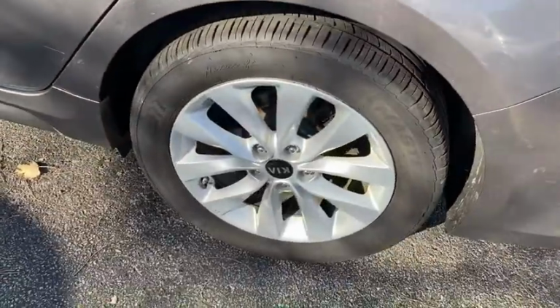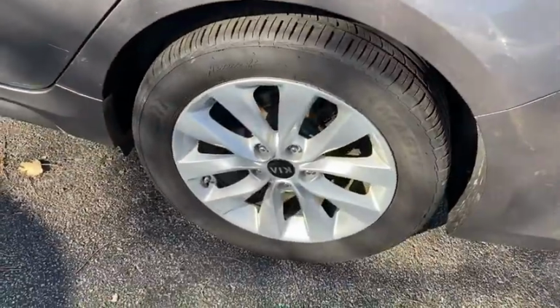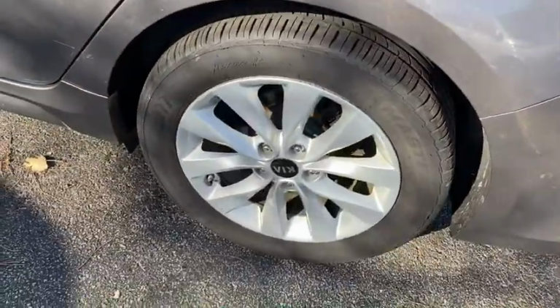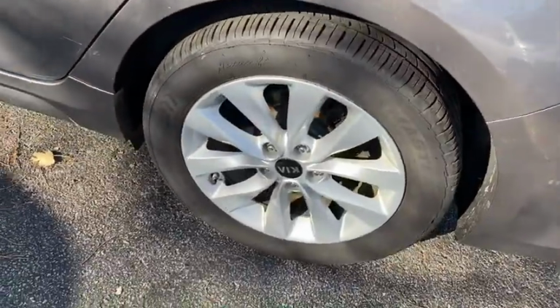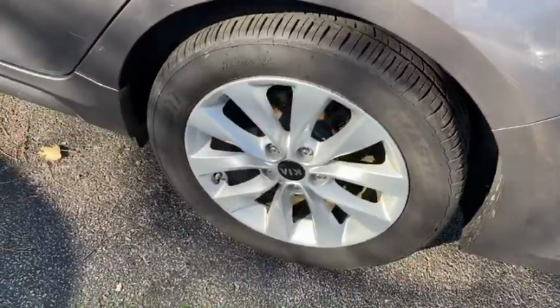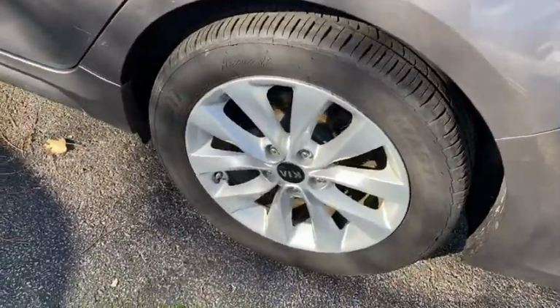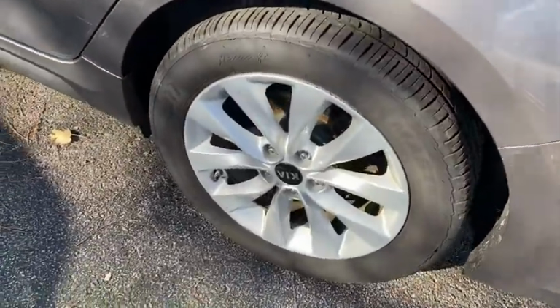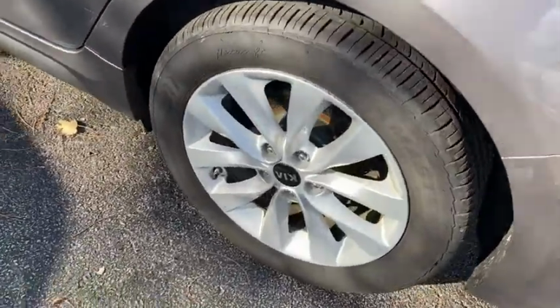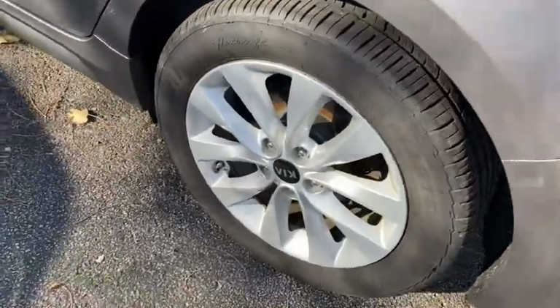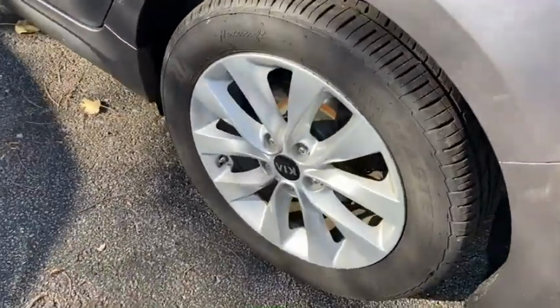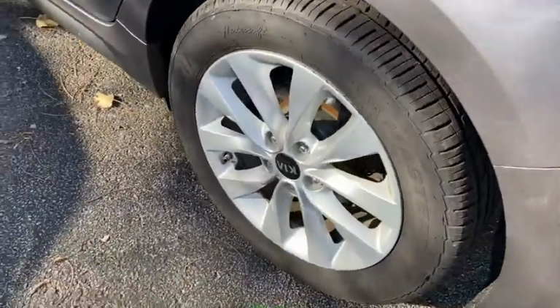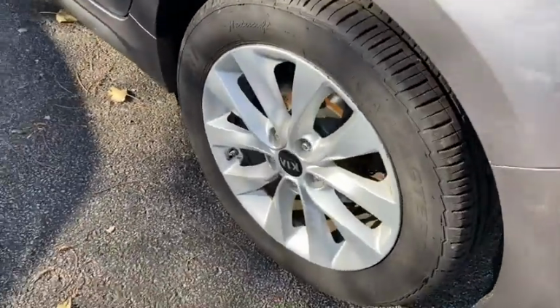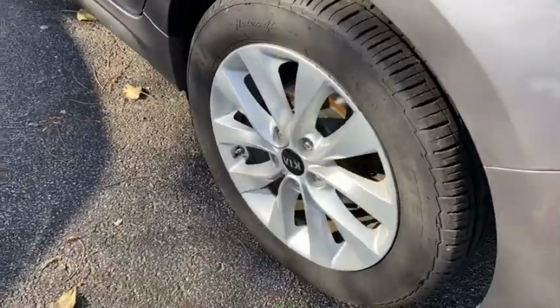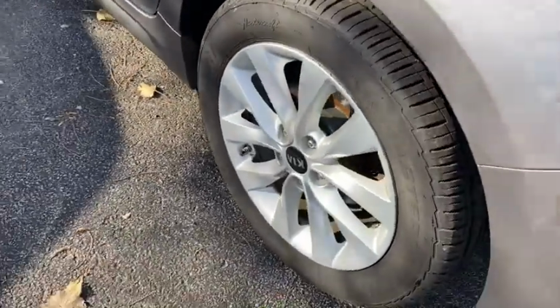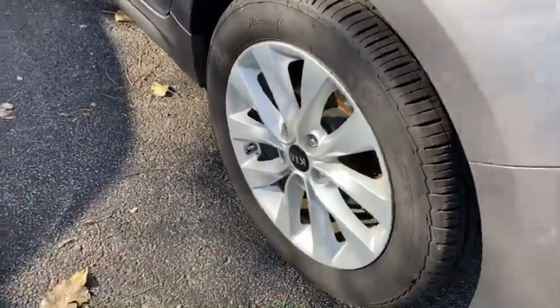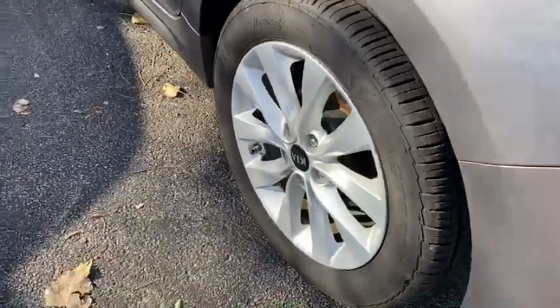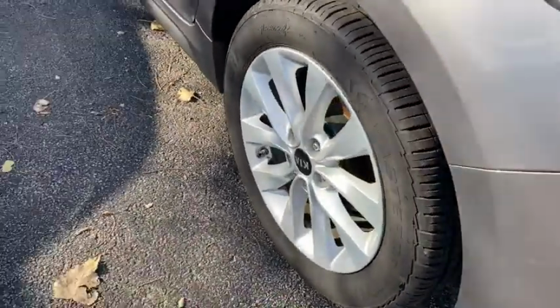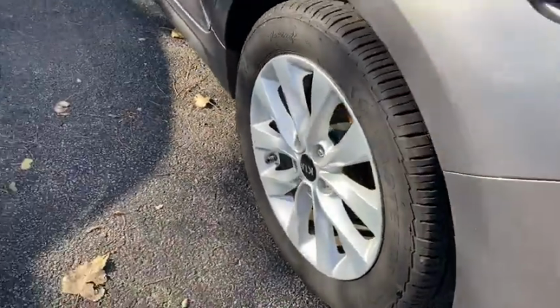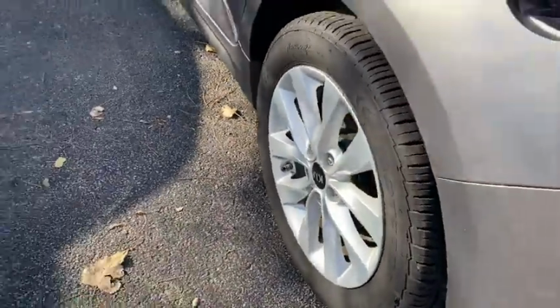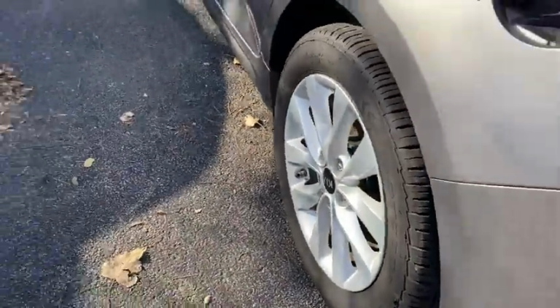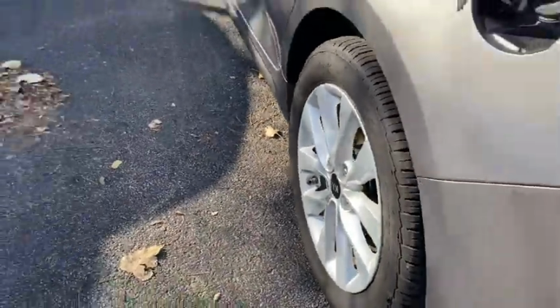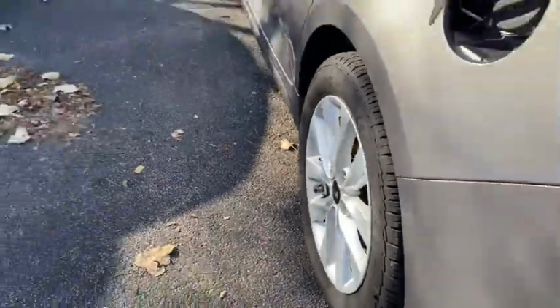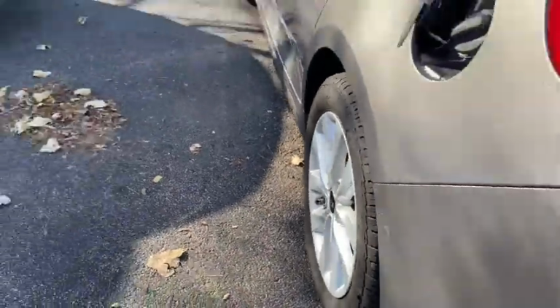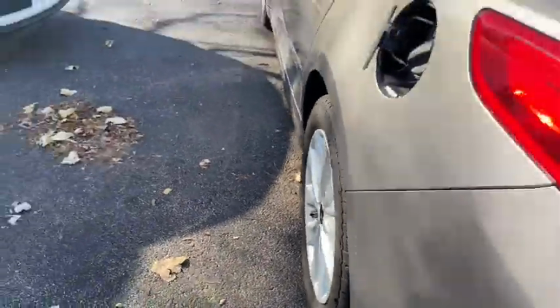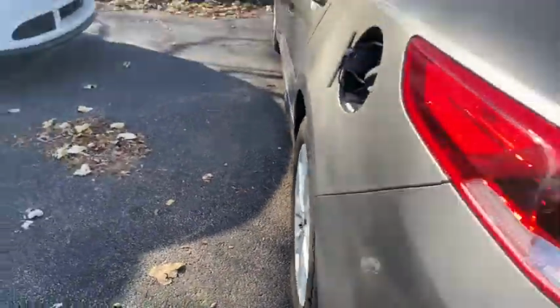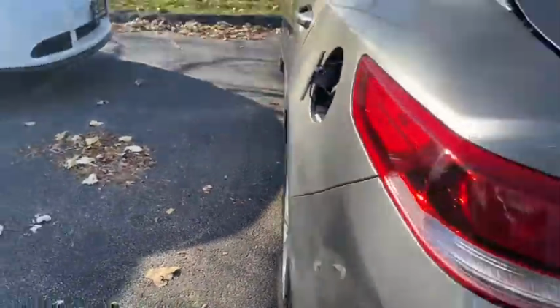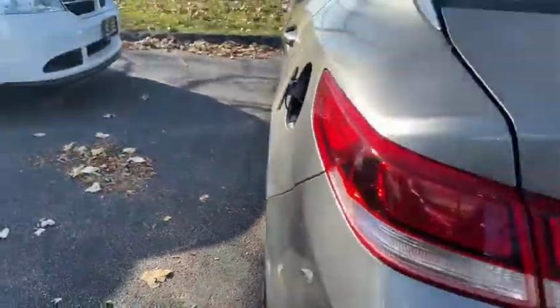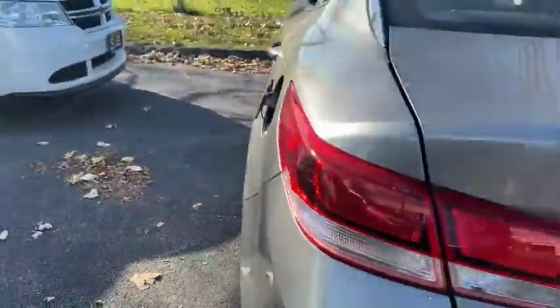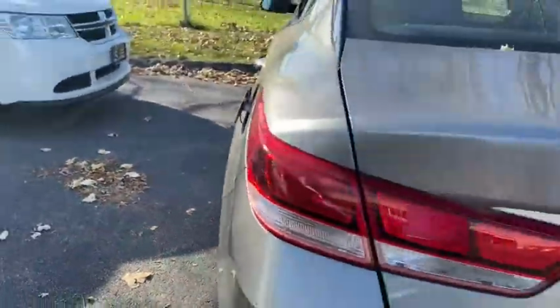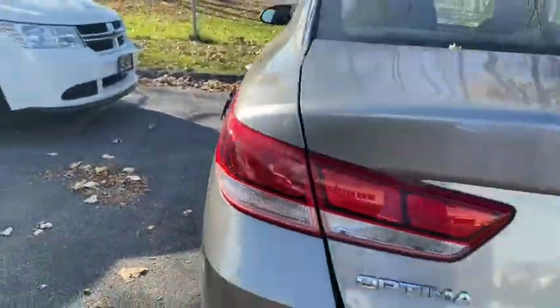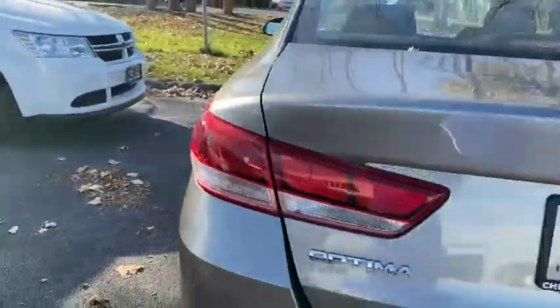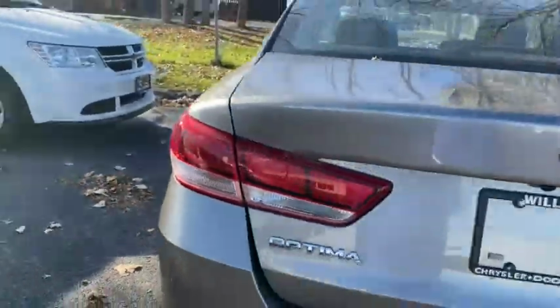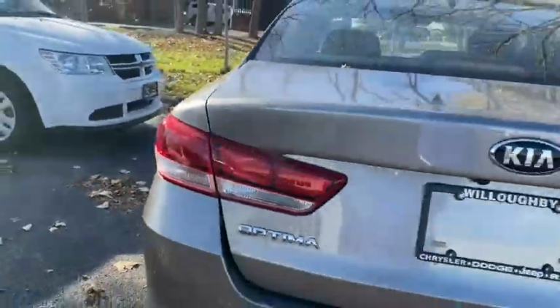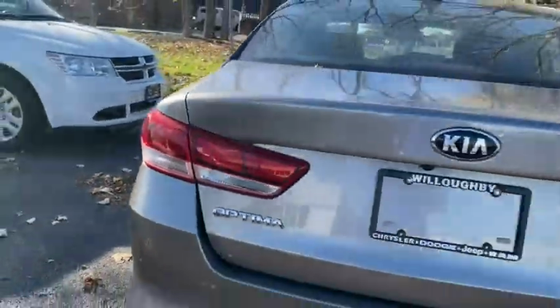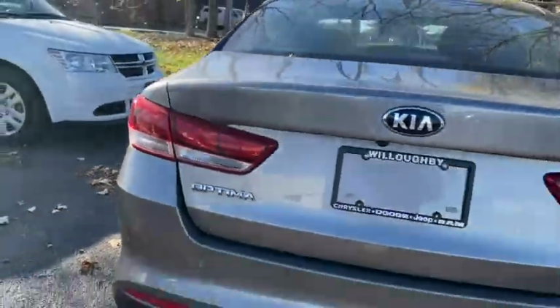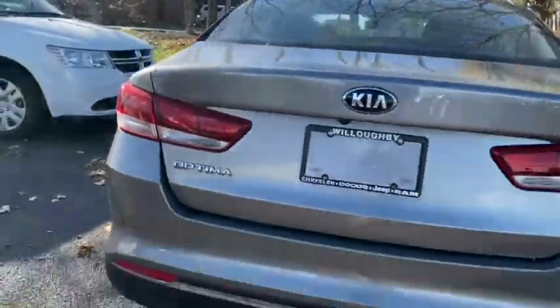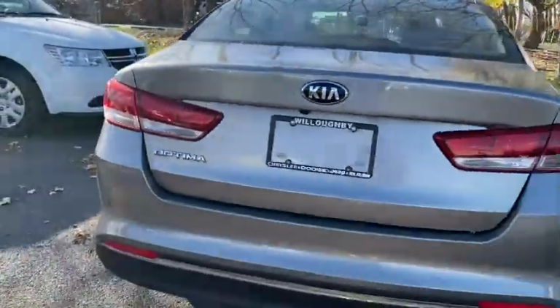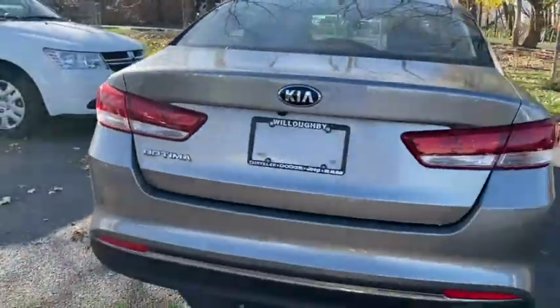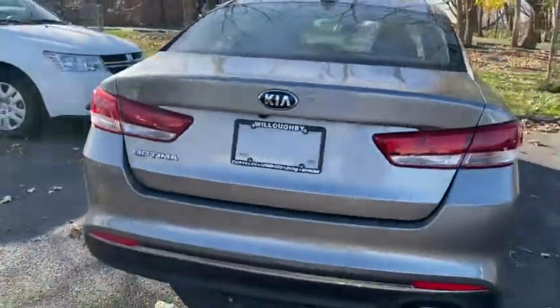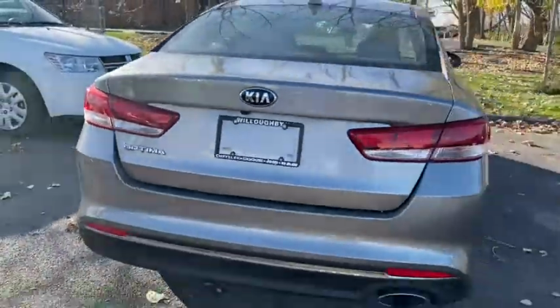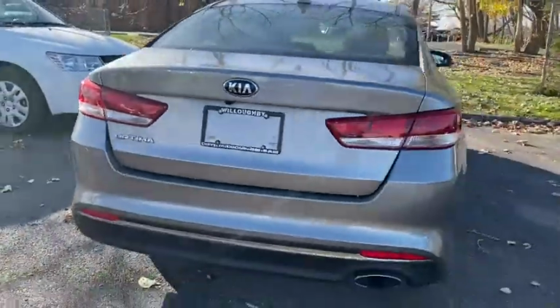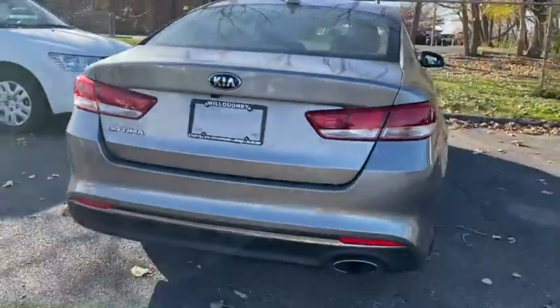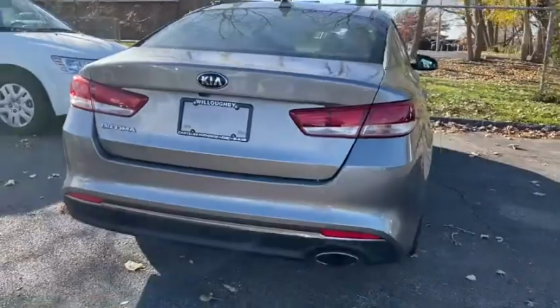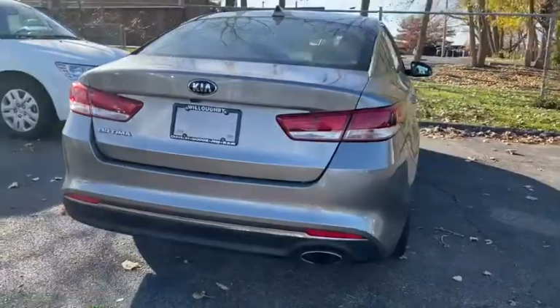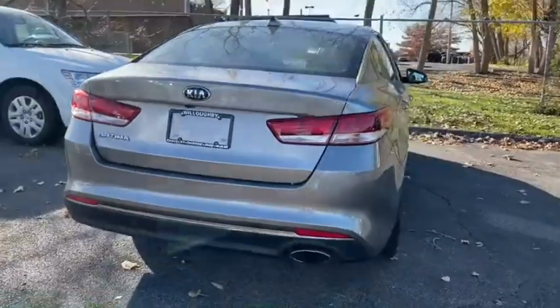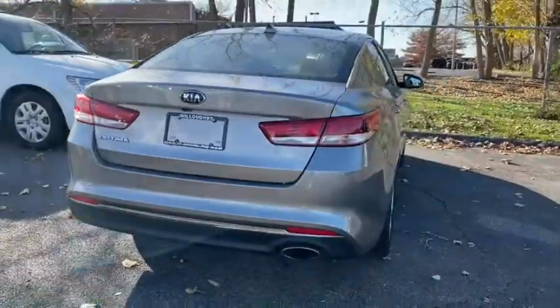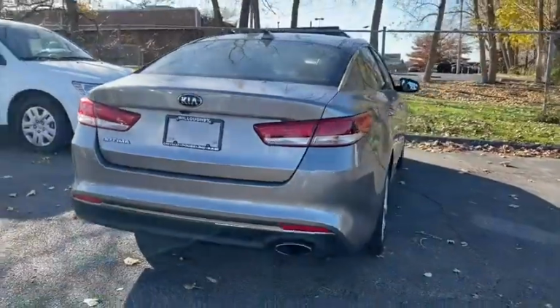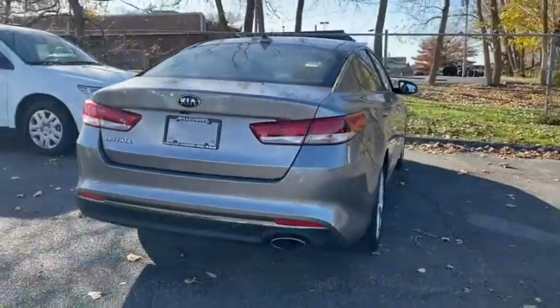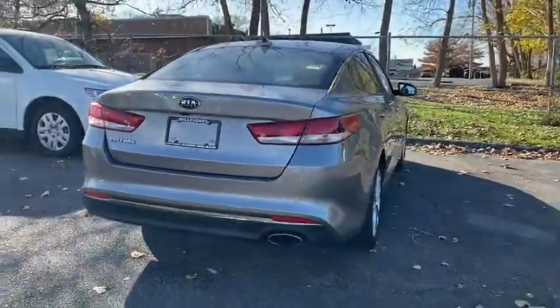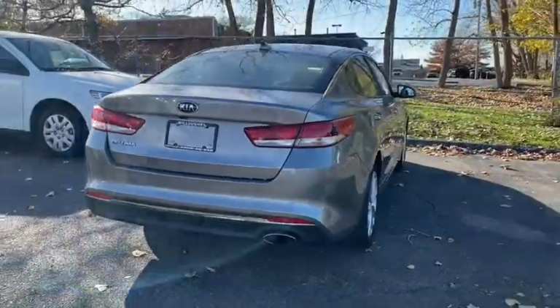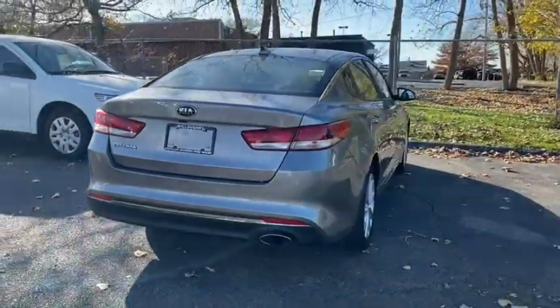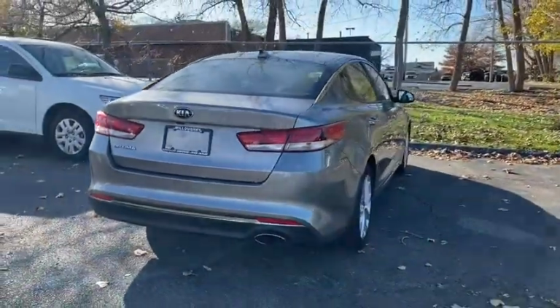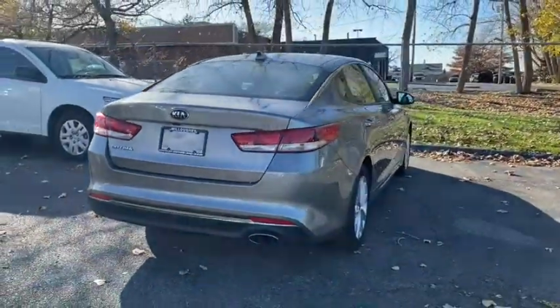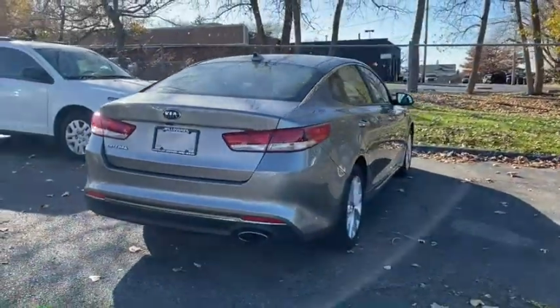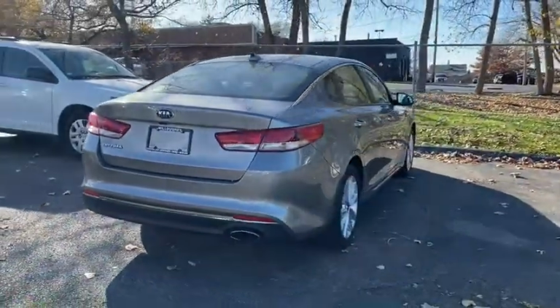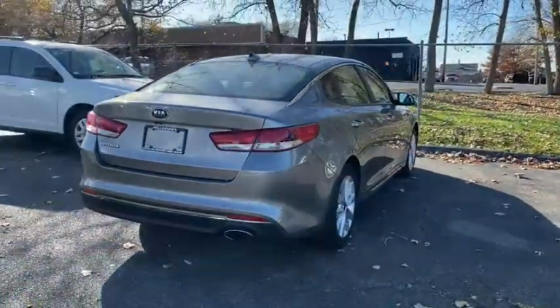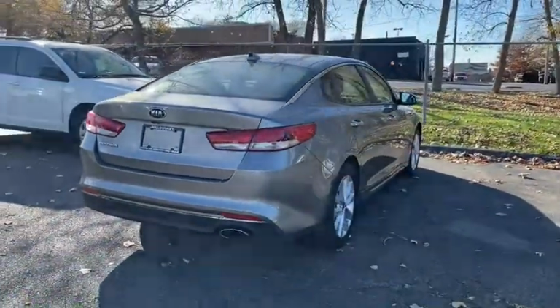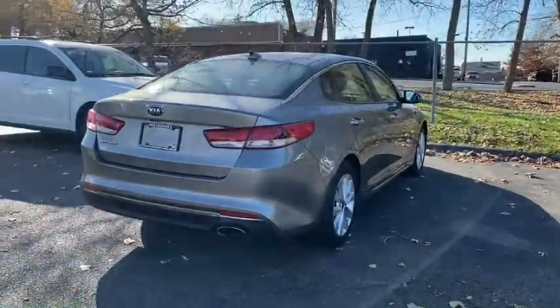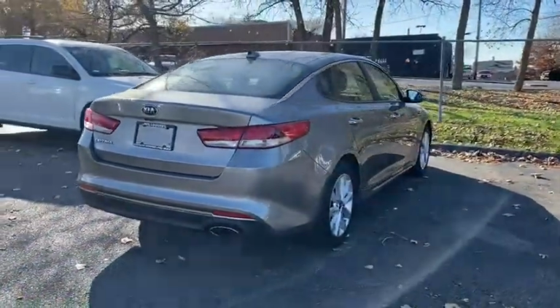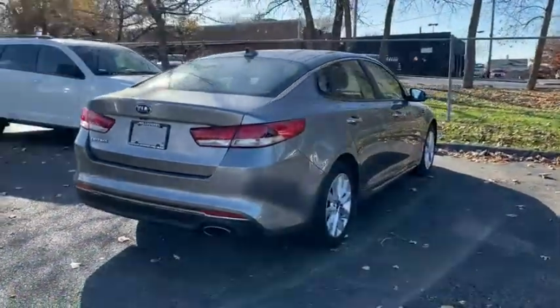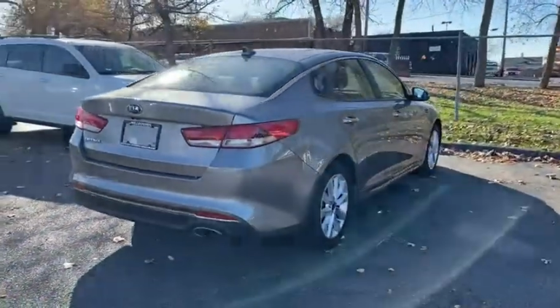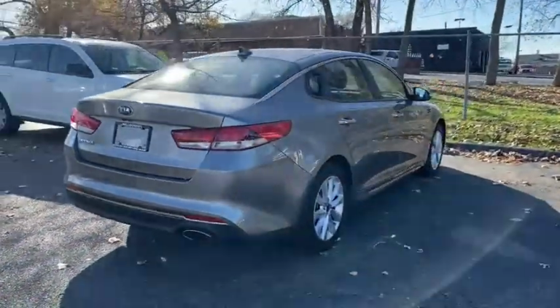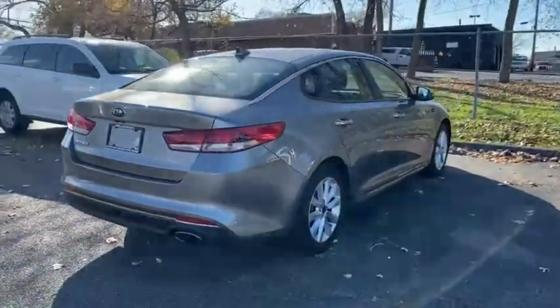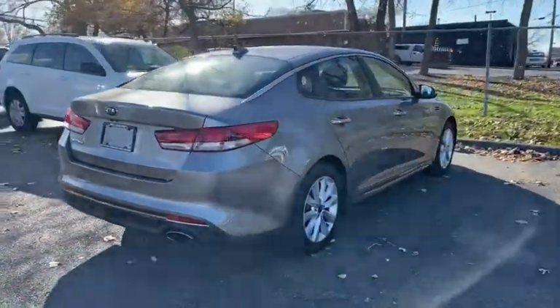Front reading lamps. Searching for a dependable vehicle that looks great too? You've found it, so stop in today.